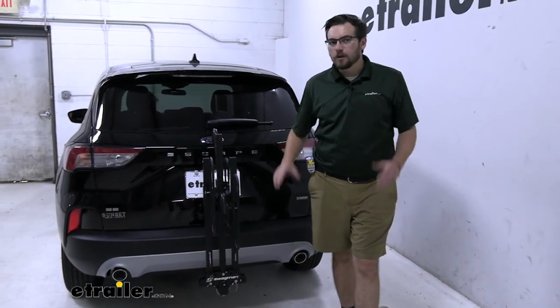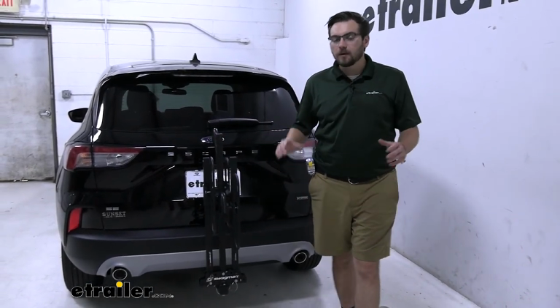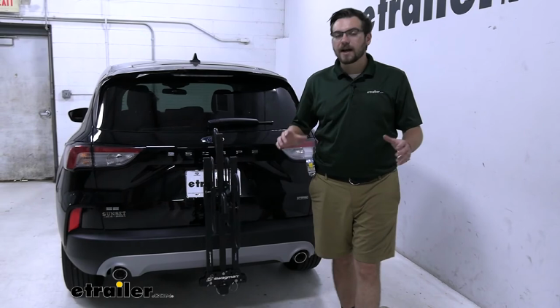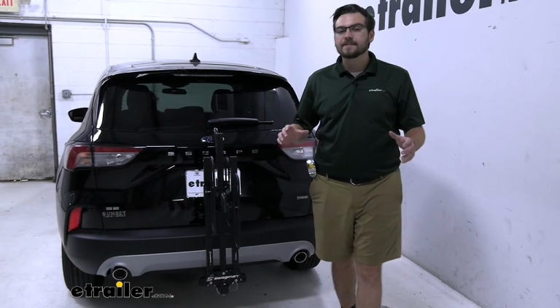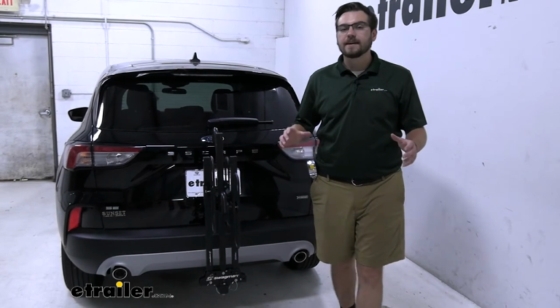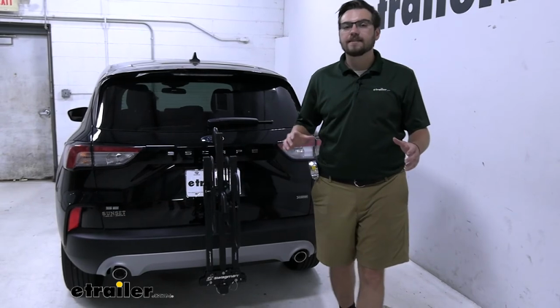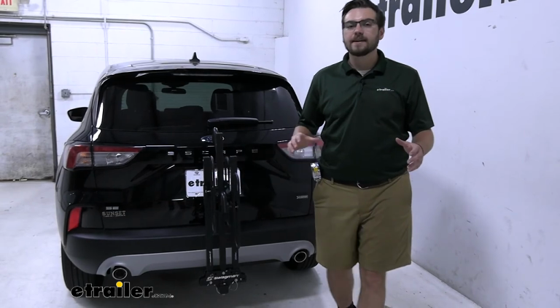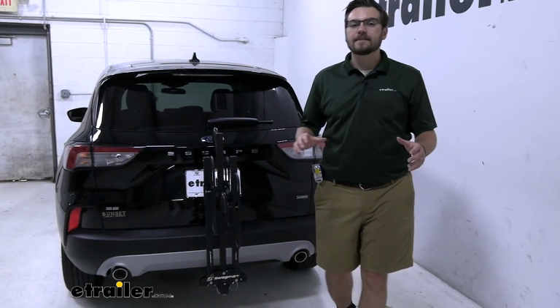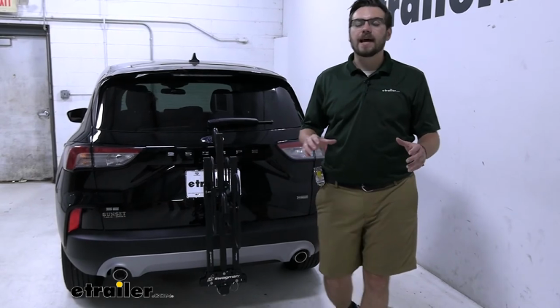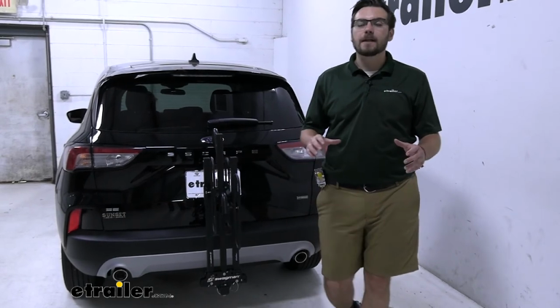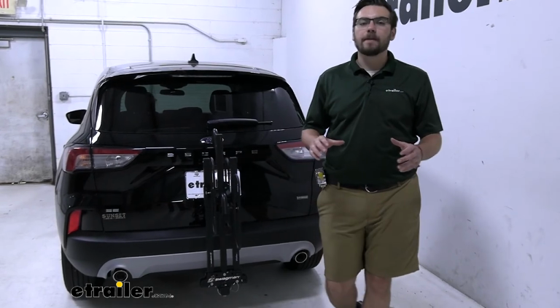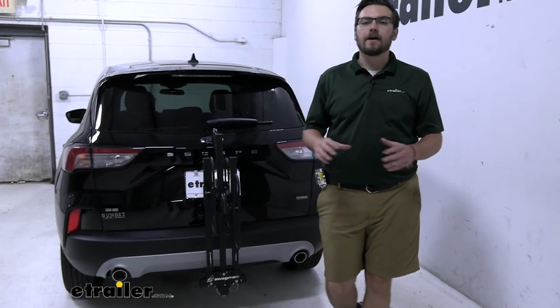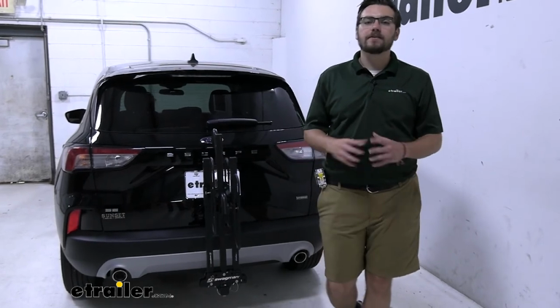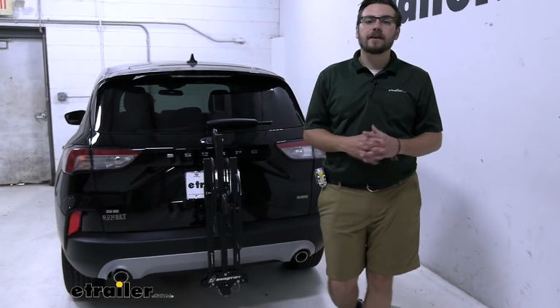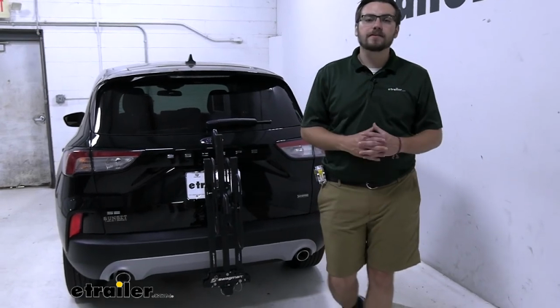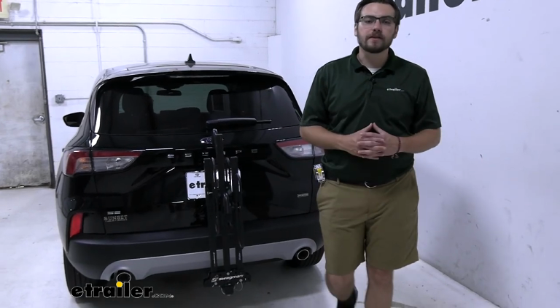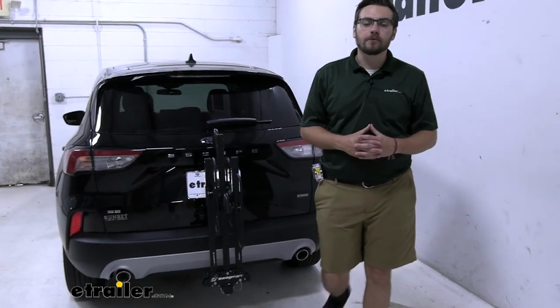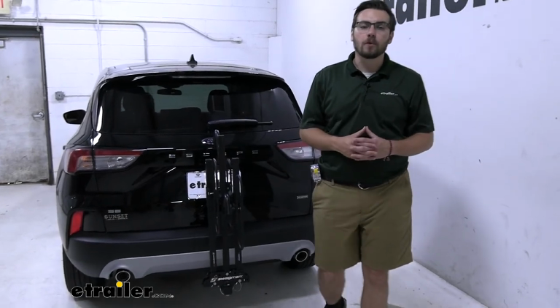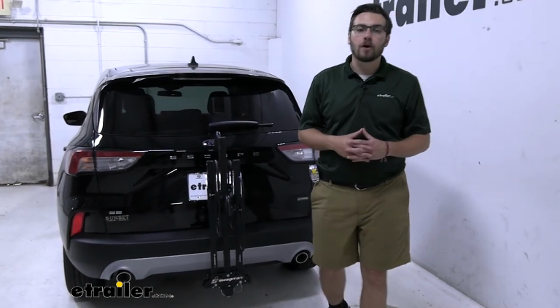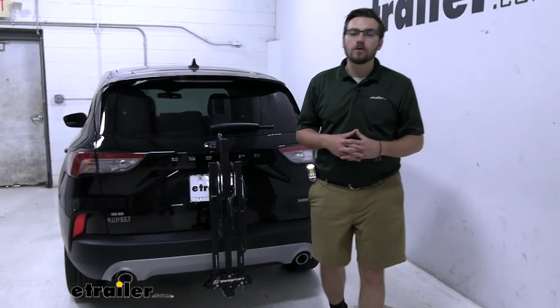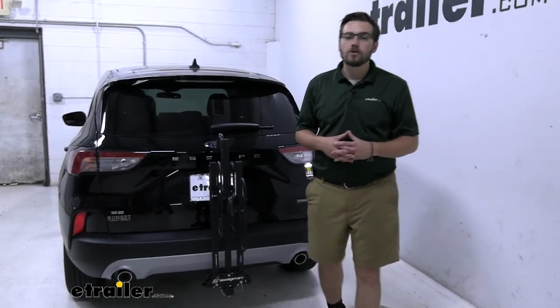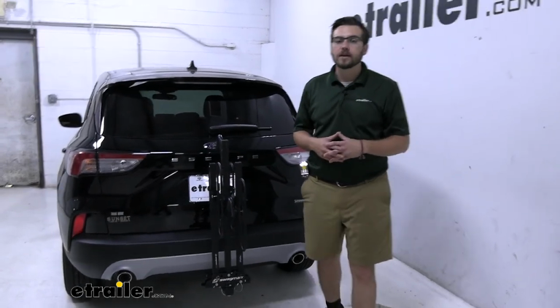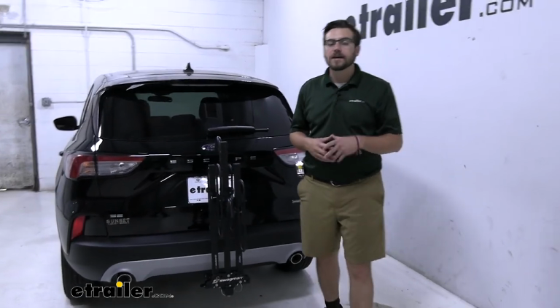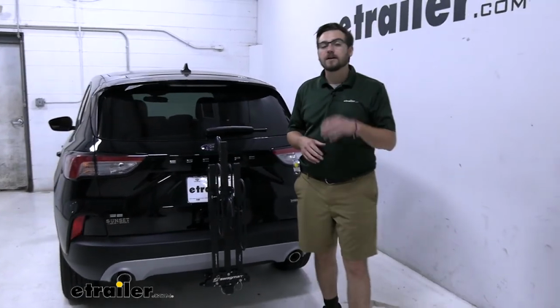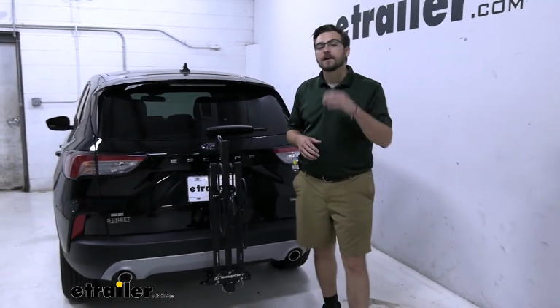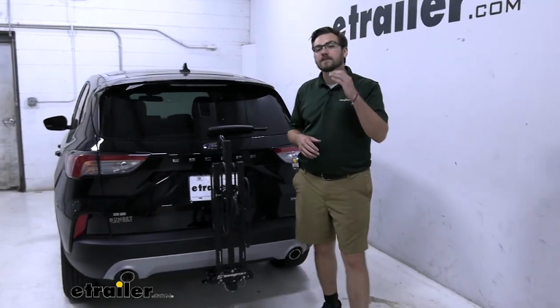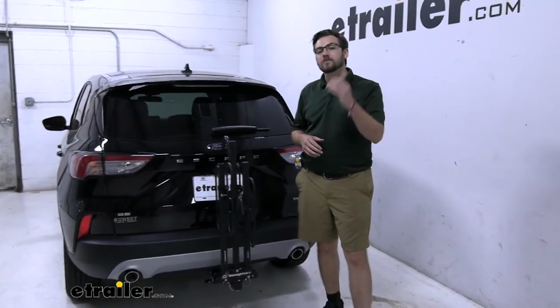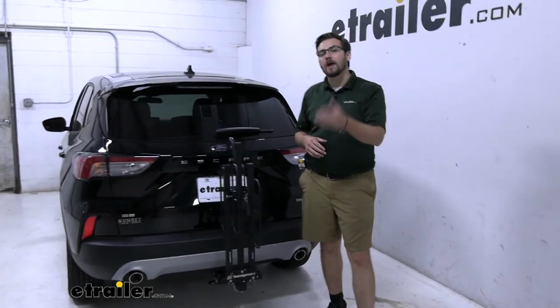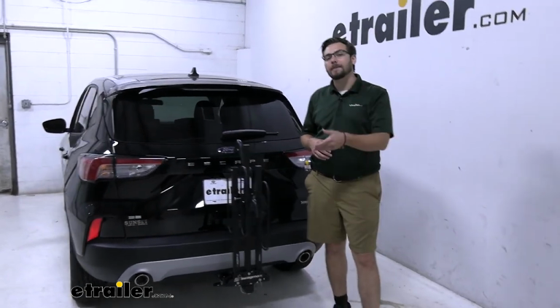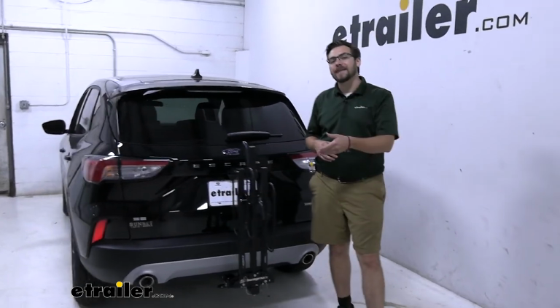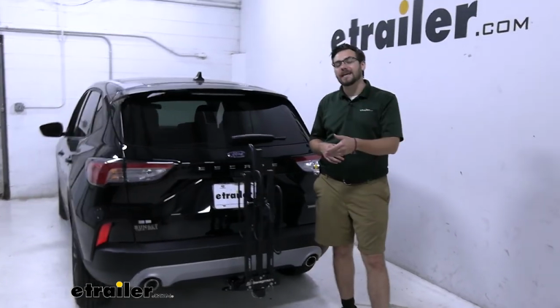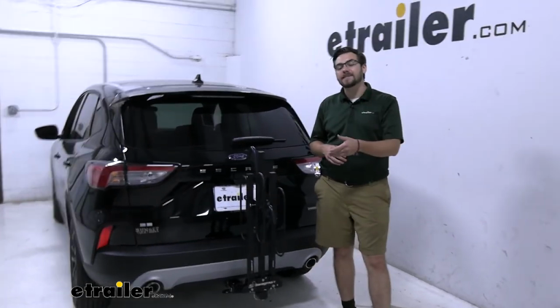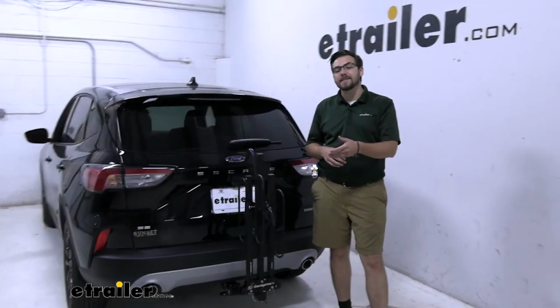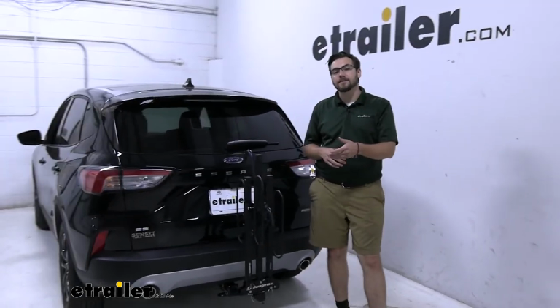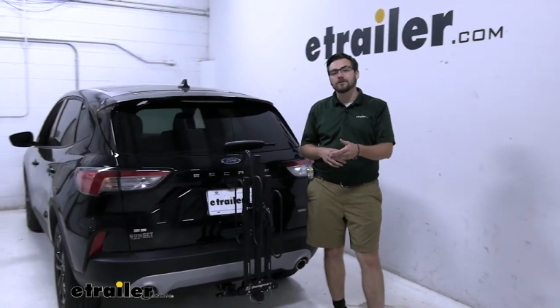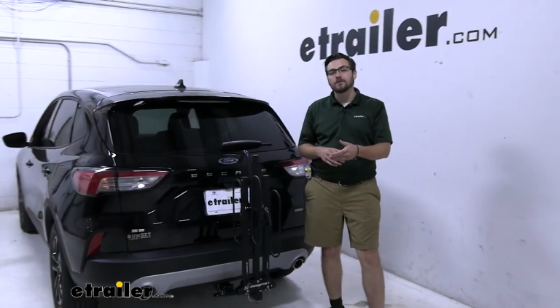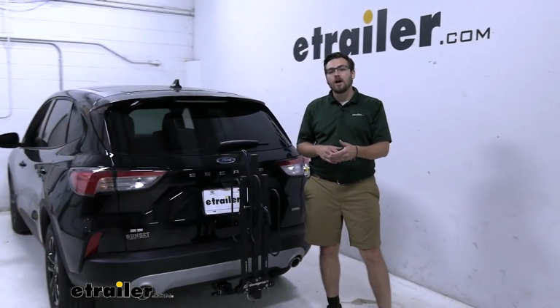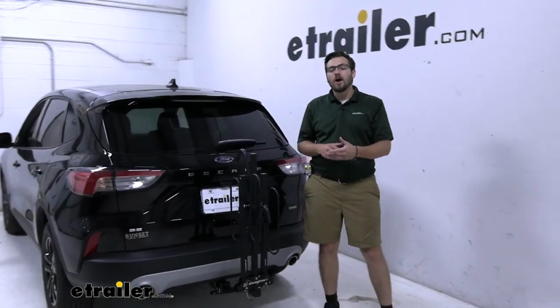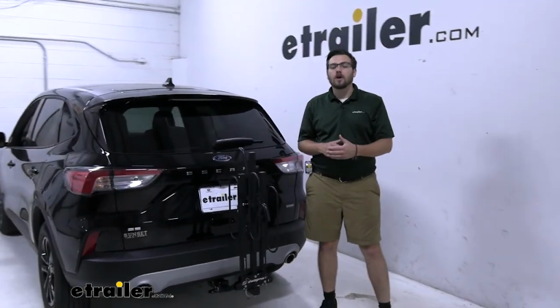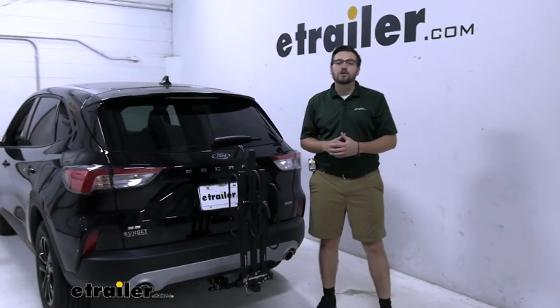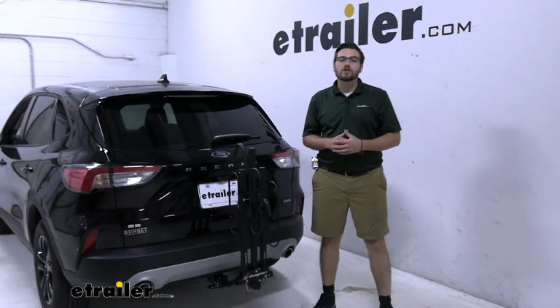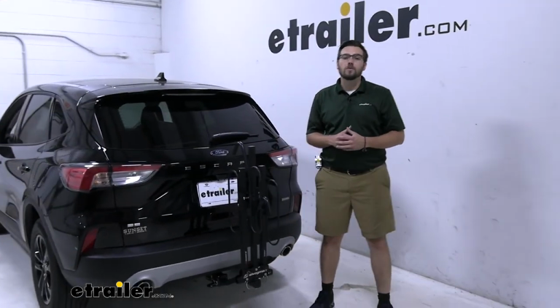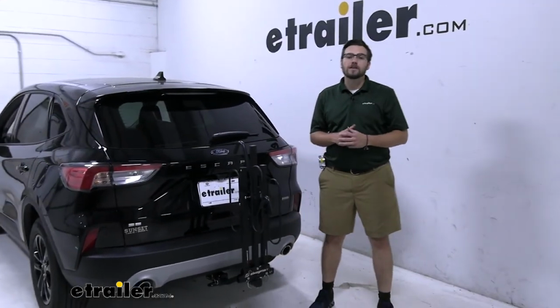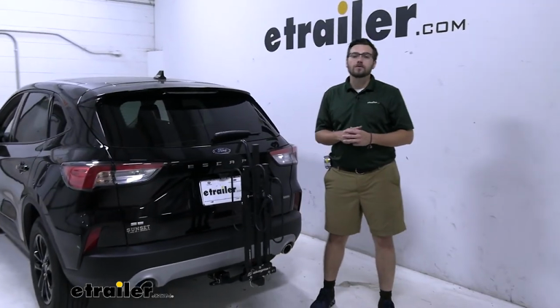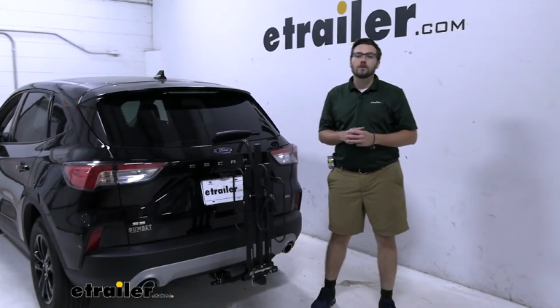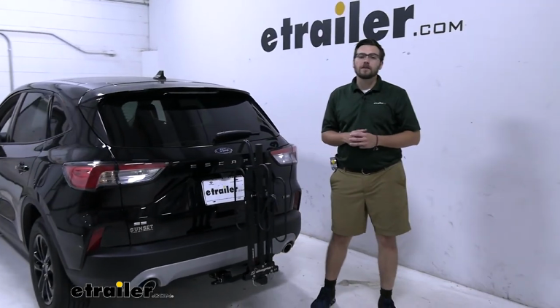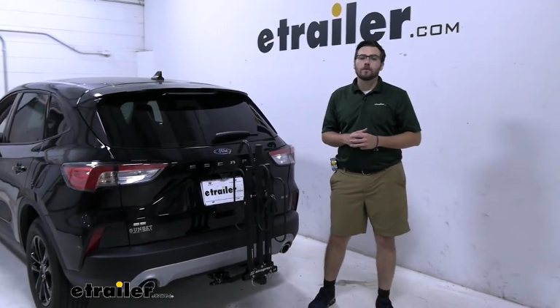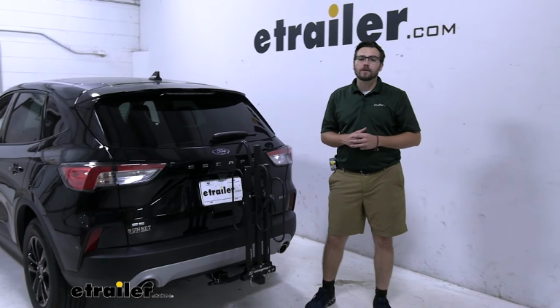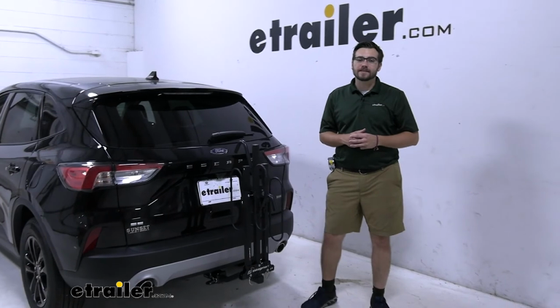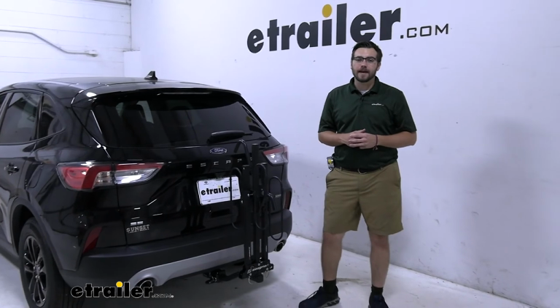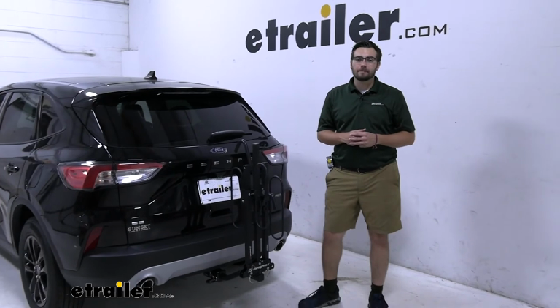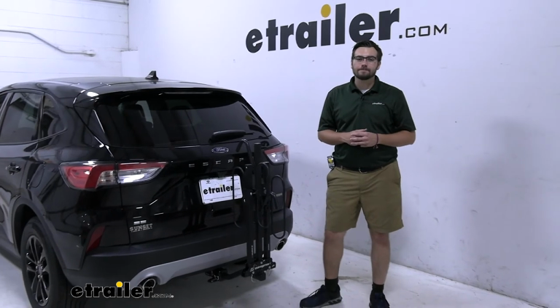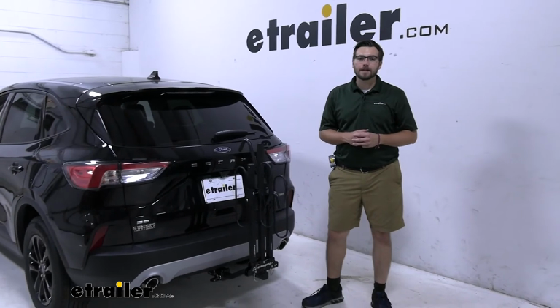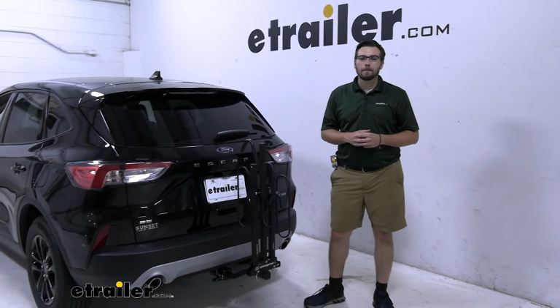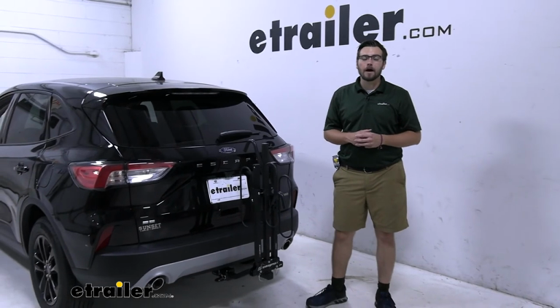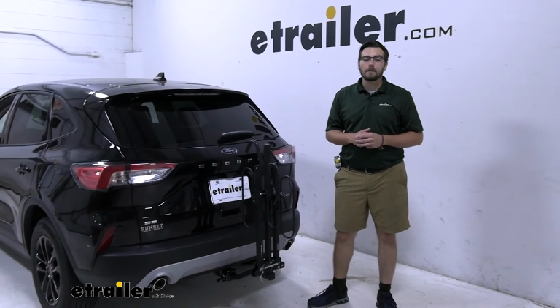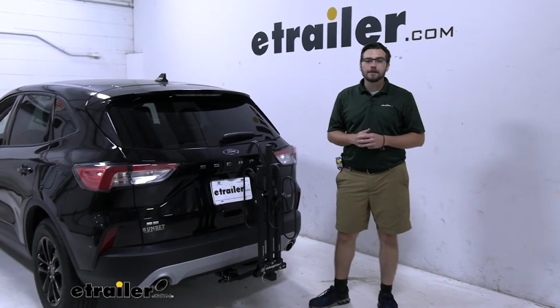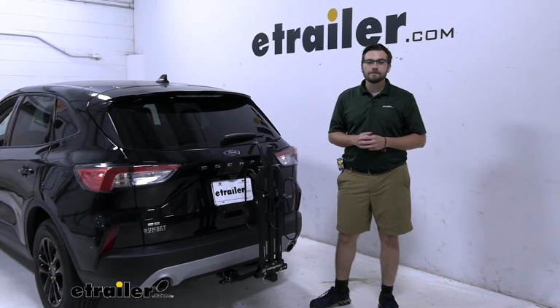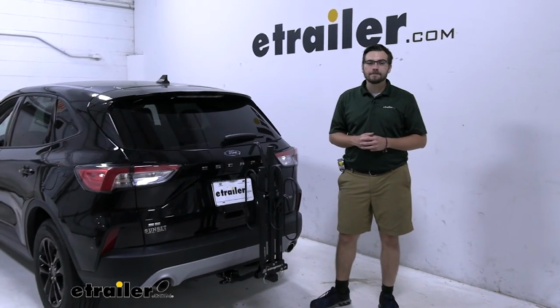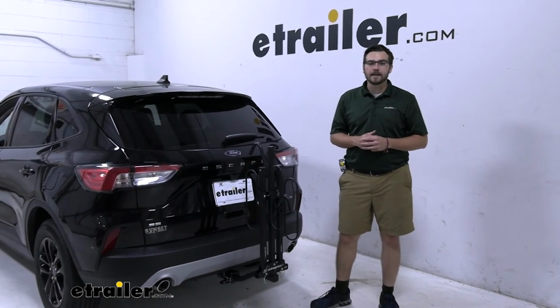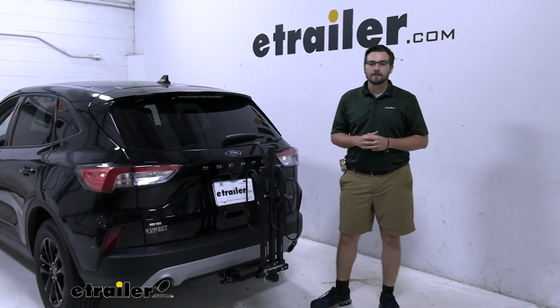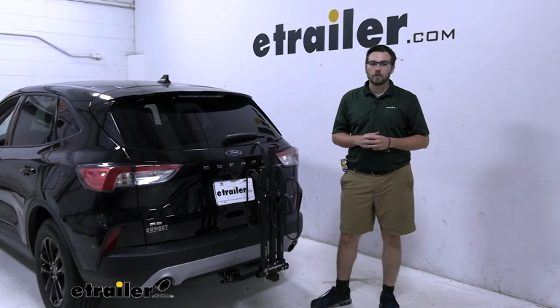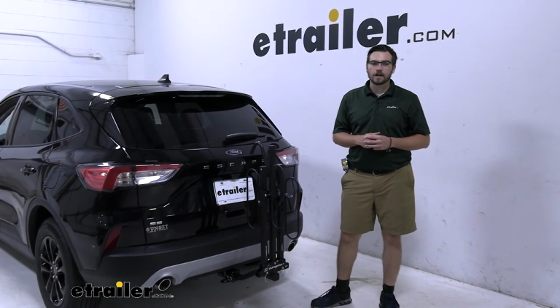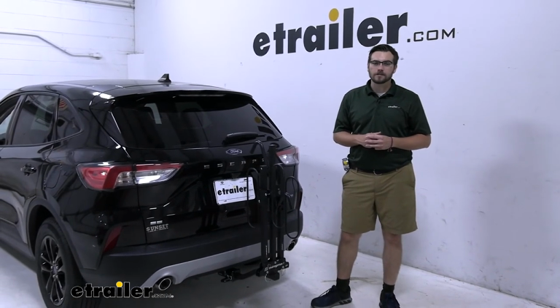Well guys, I think that about does it for our look here at the Swagman XC2 on our 2020 Ford Escape. I'm Bobby, thank you for watching.